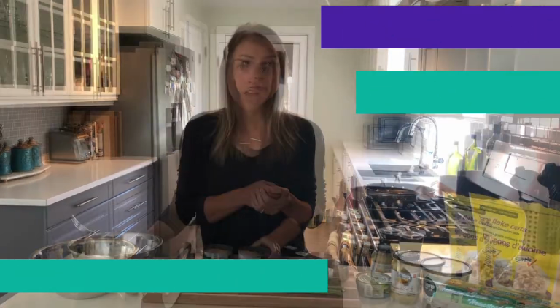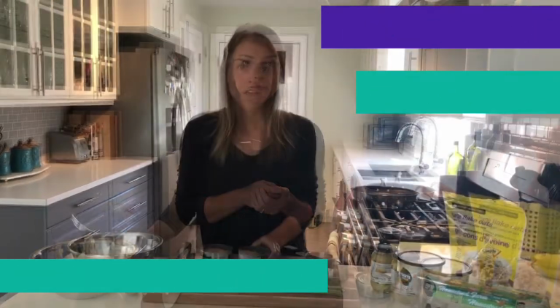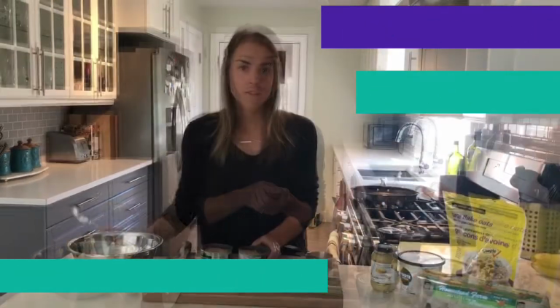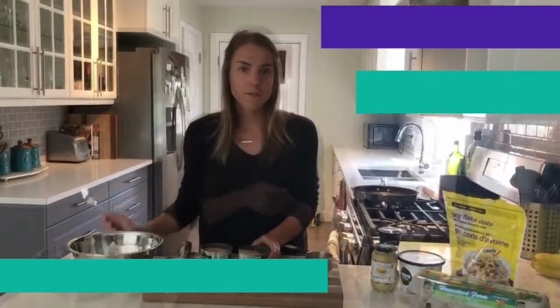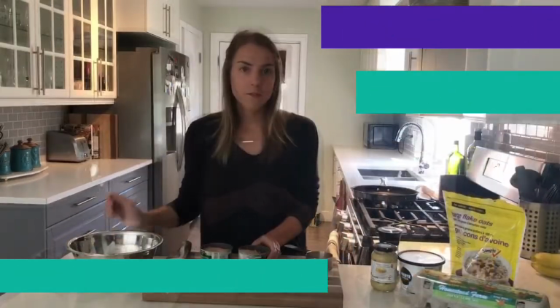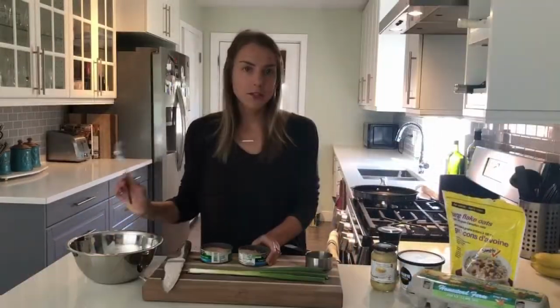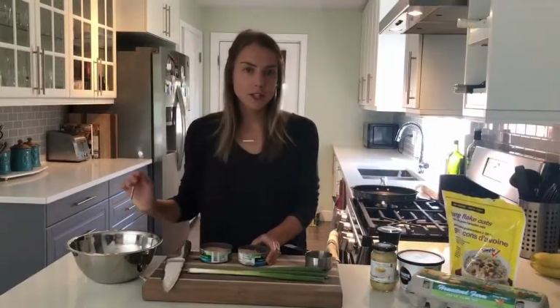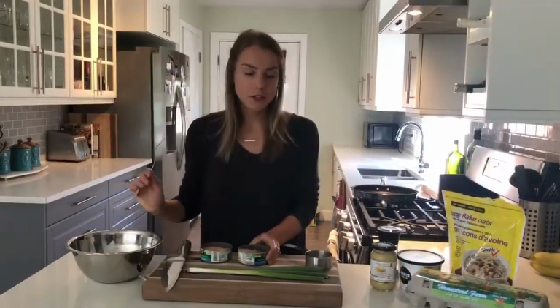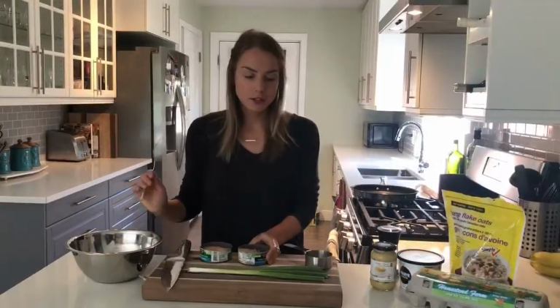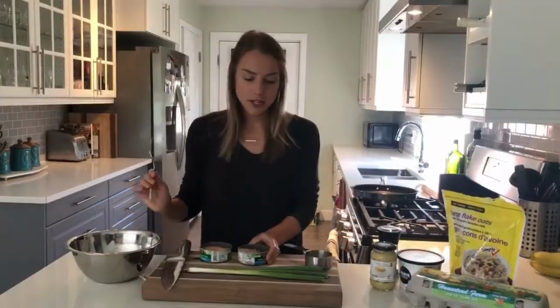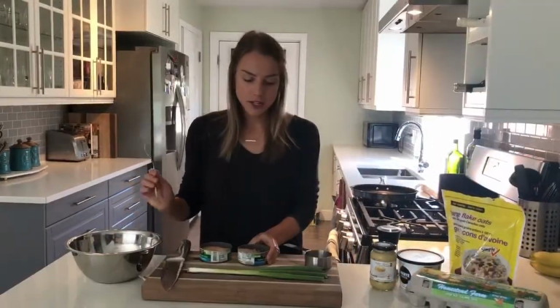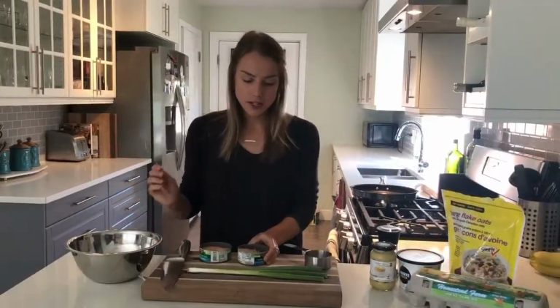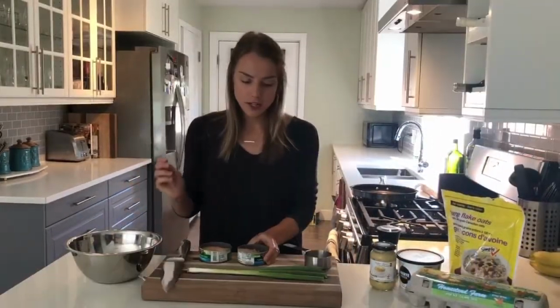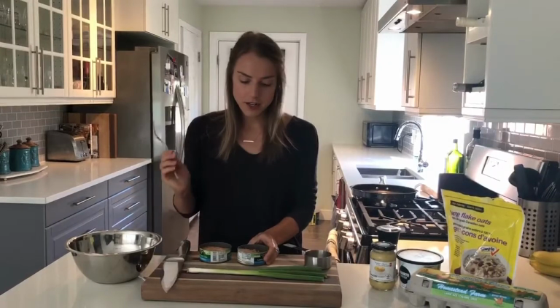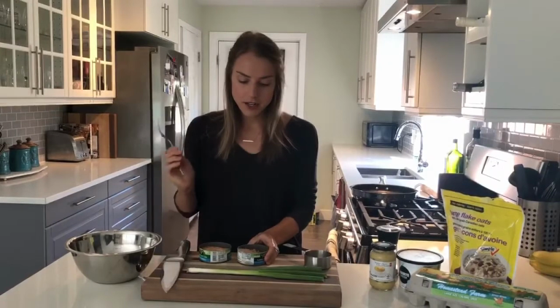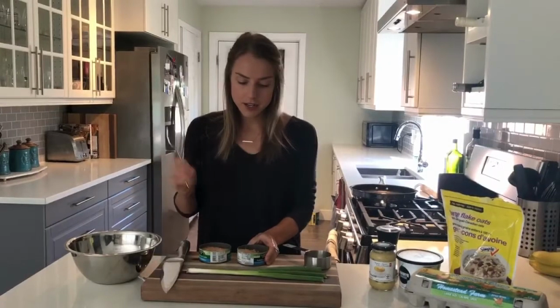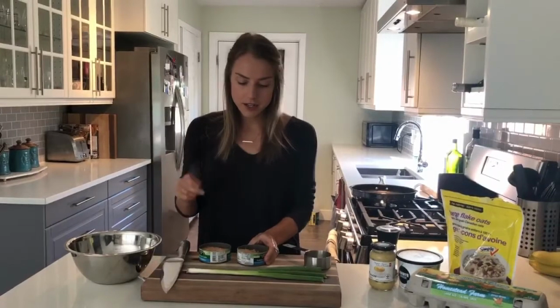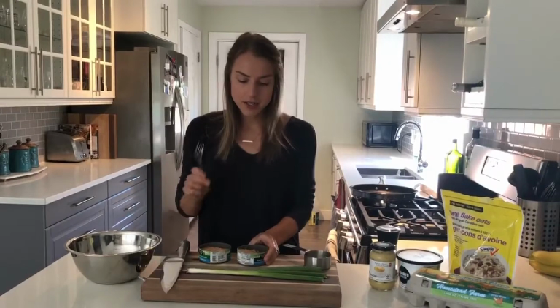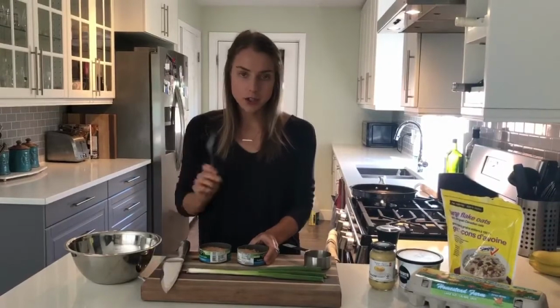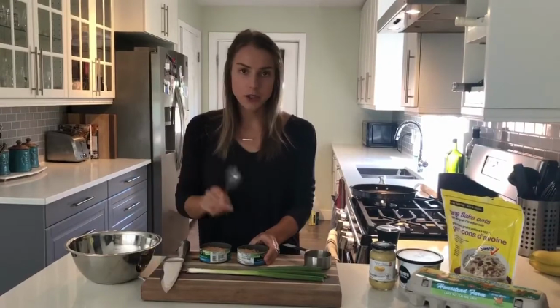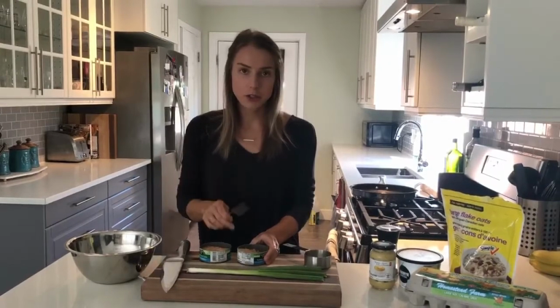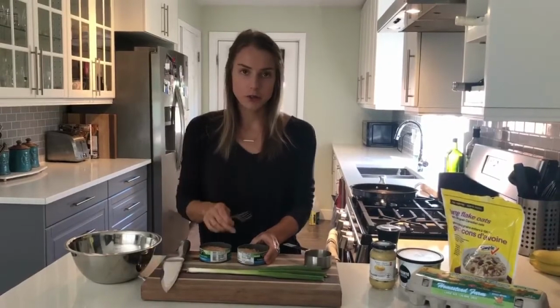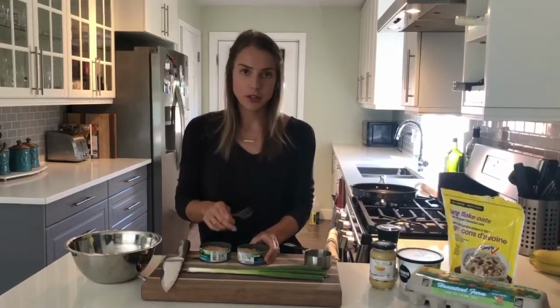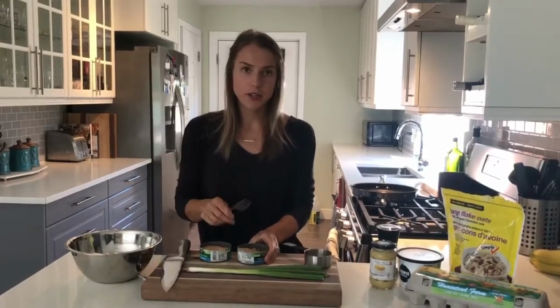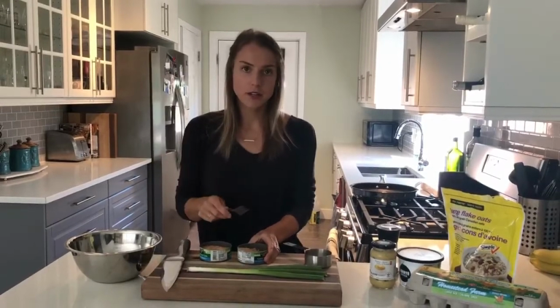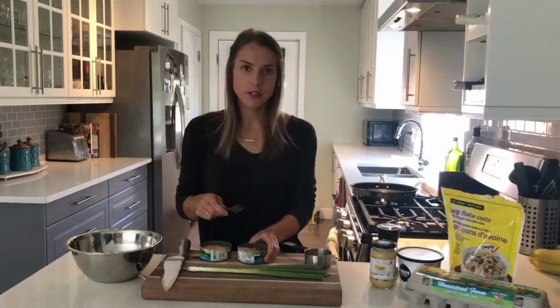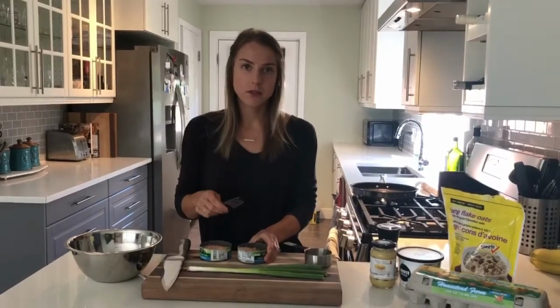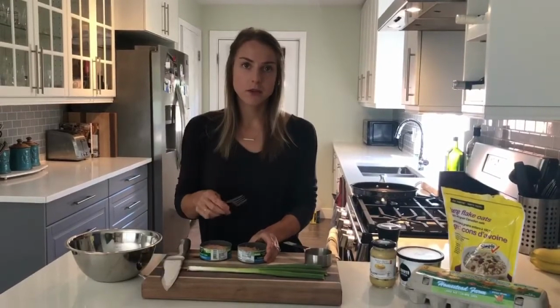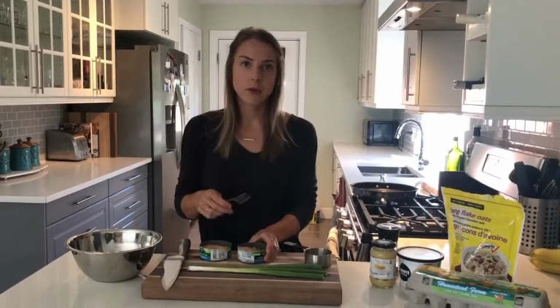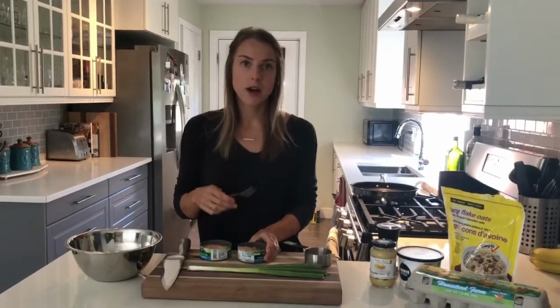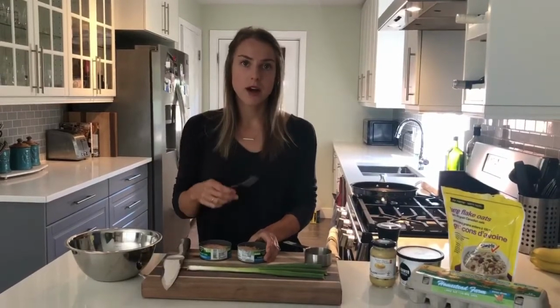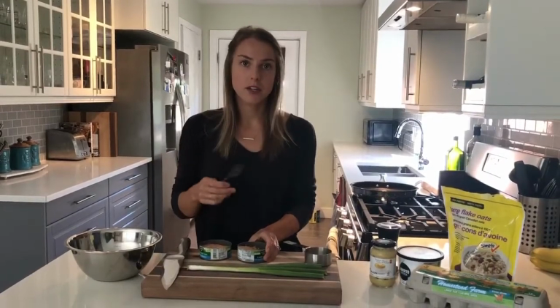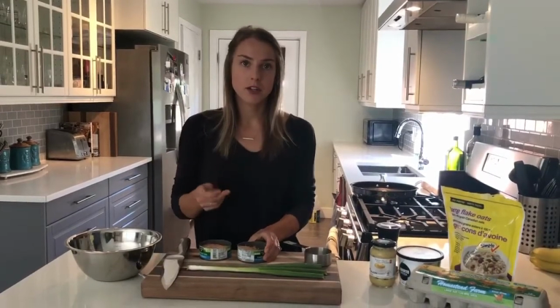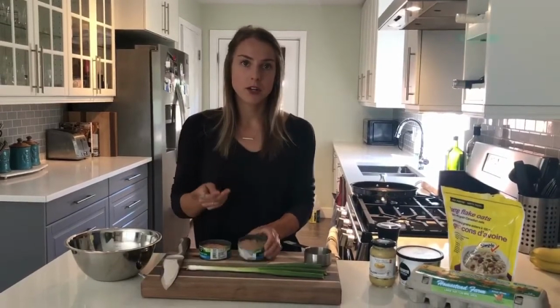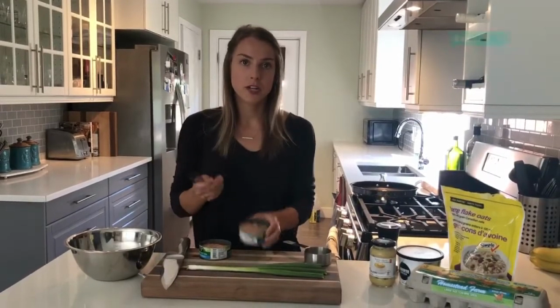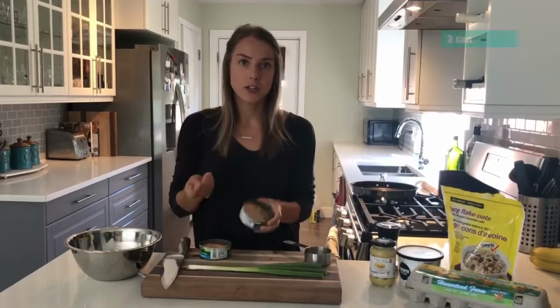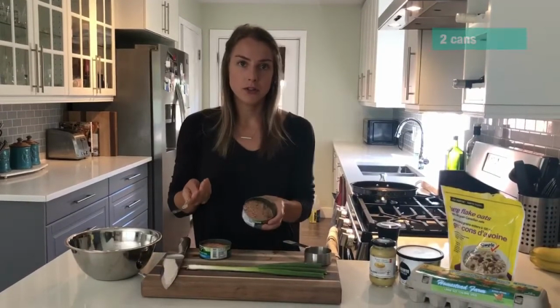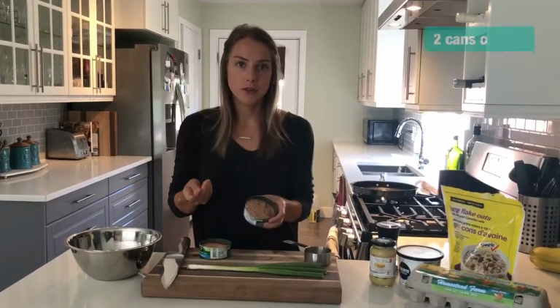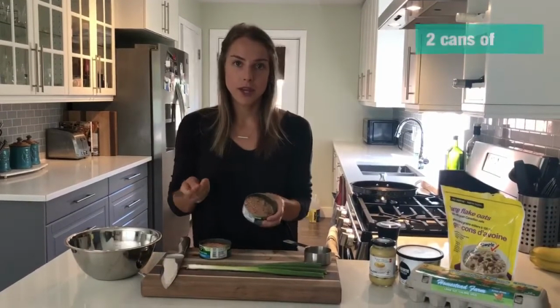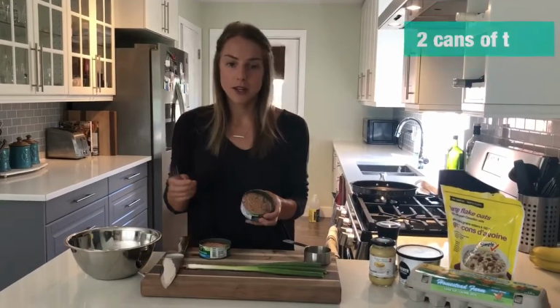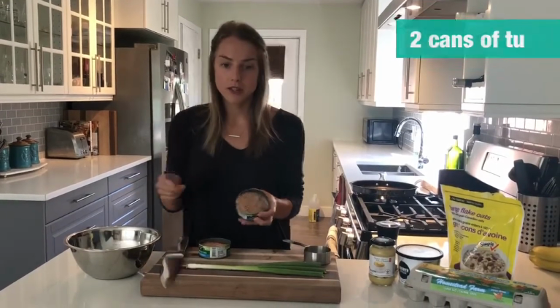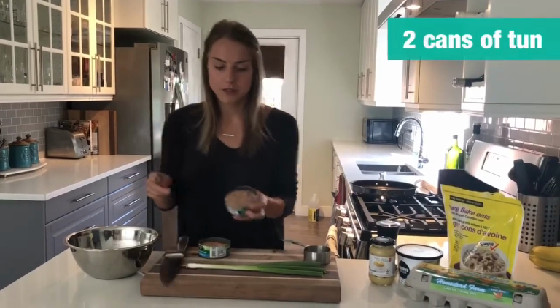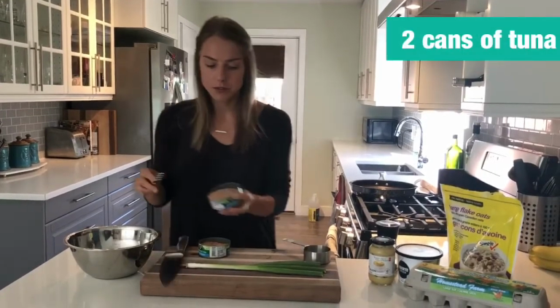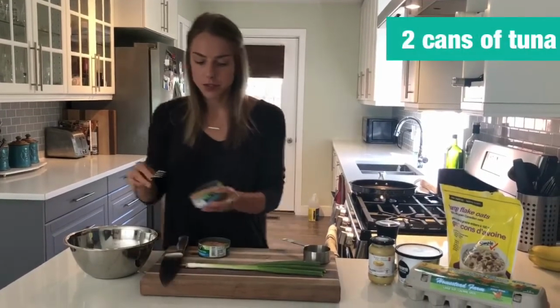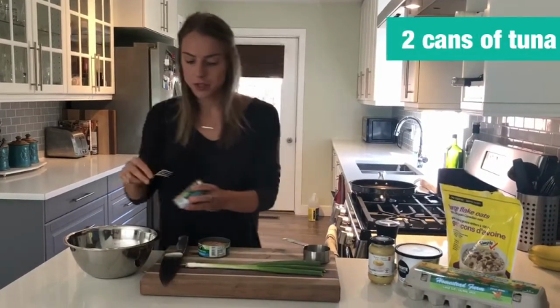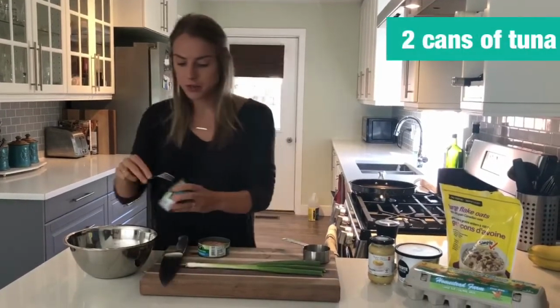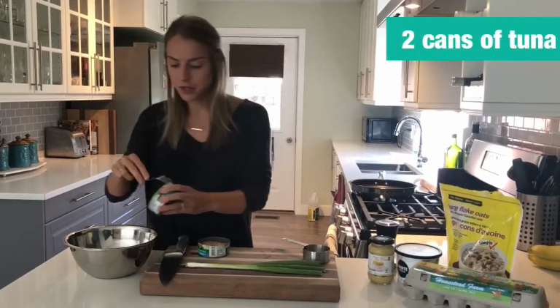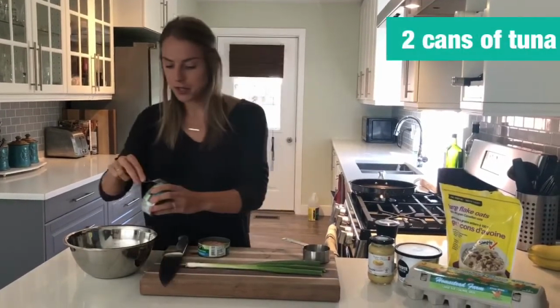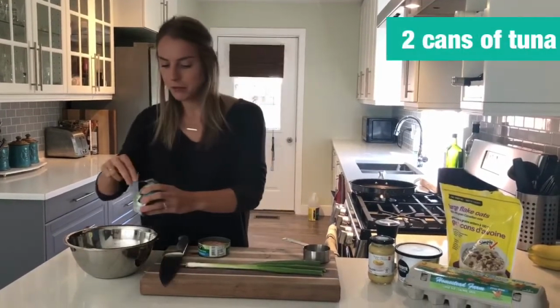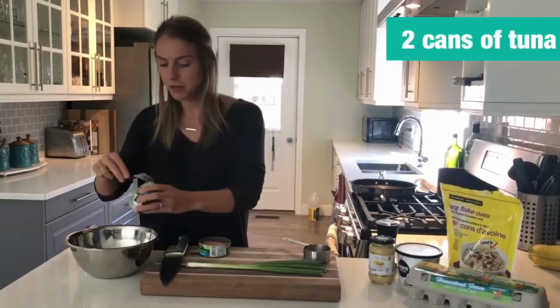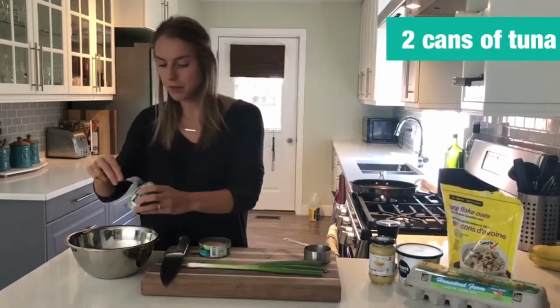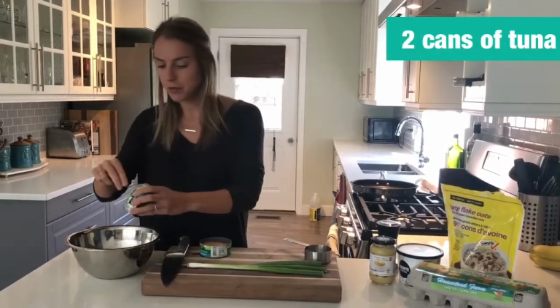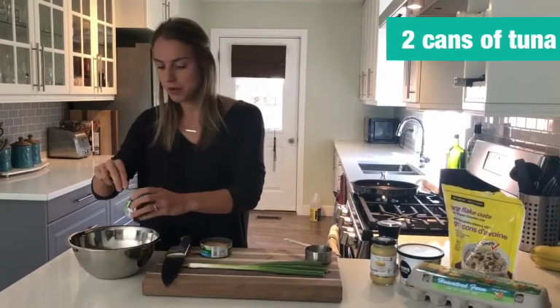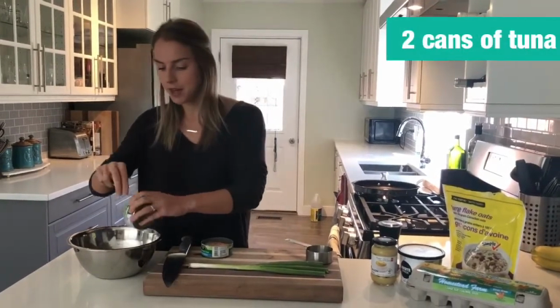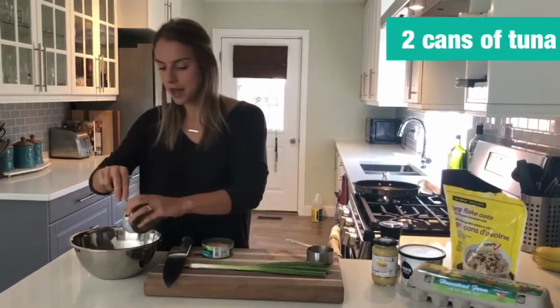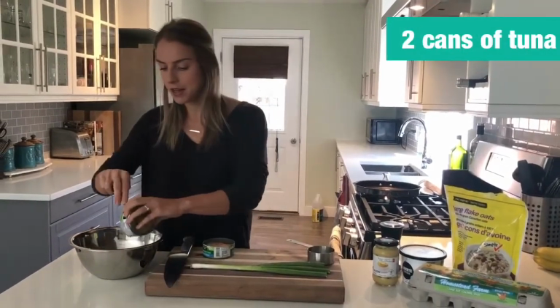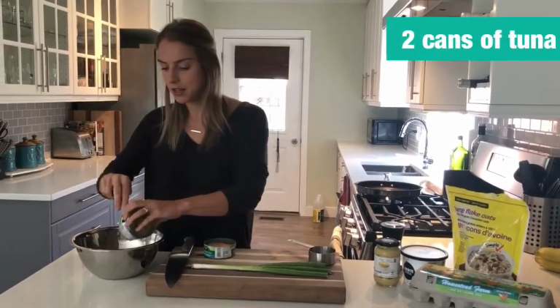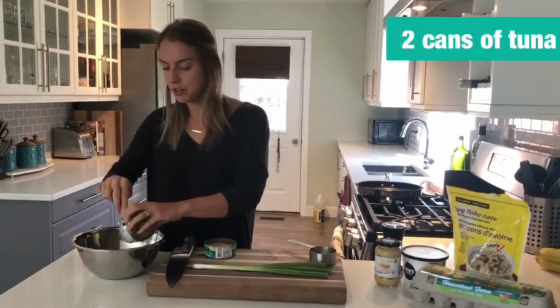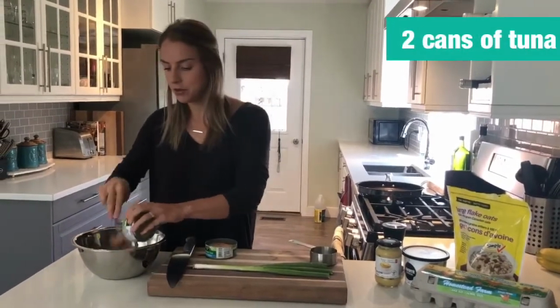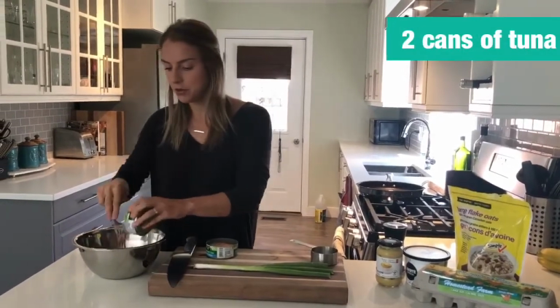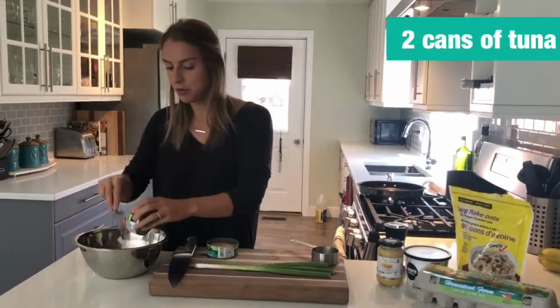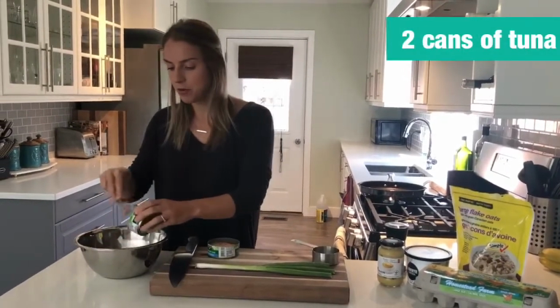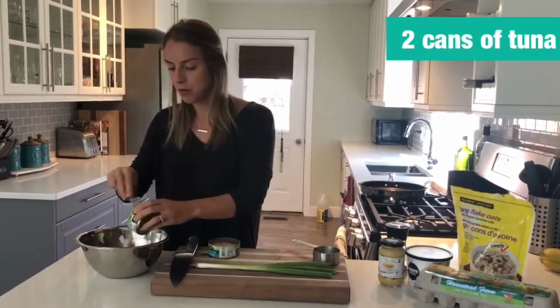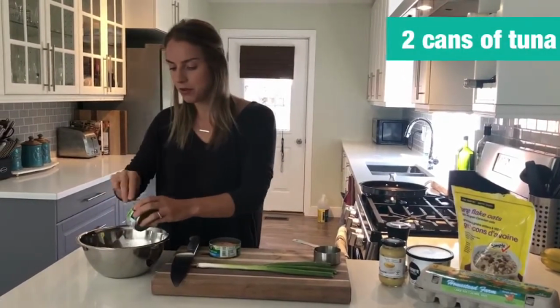The first ingredient is tuna. I drained two cans of tuna and I'm going to put that into a bowl.